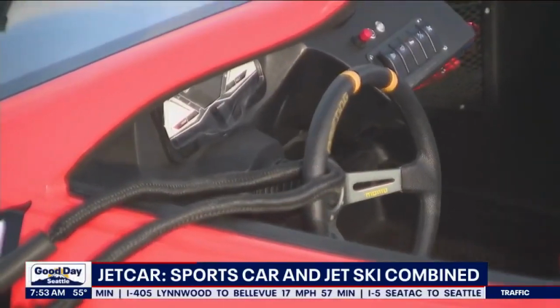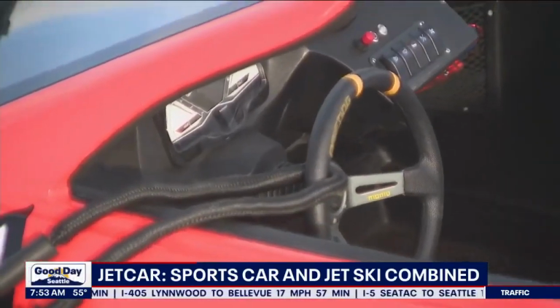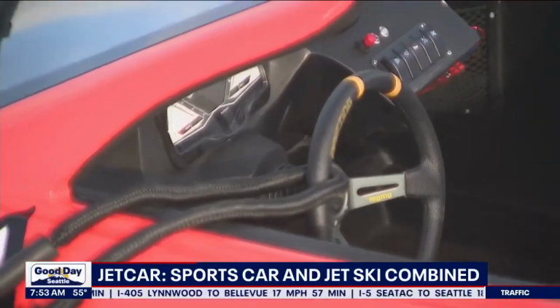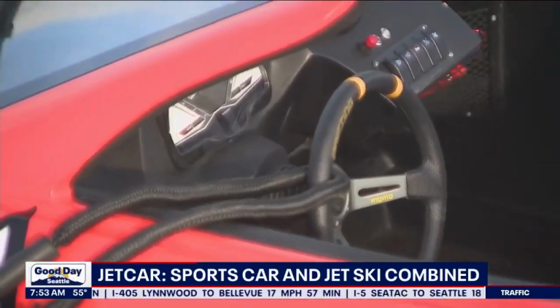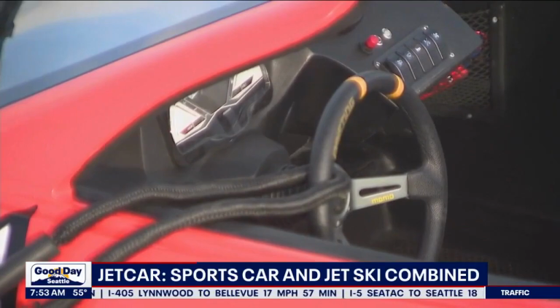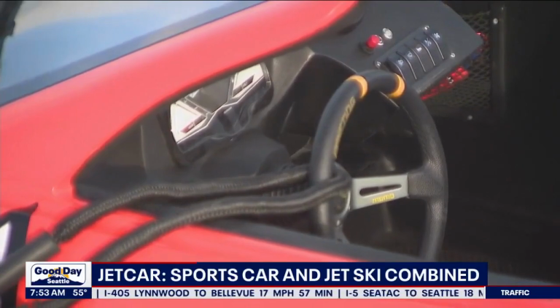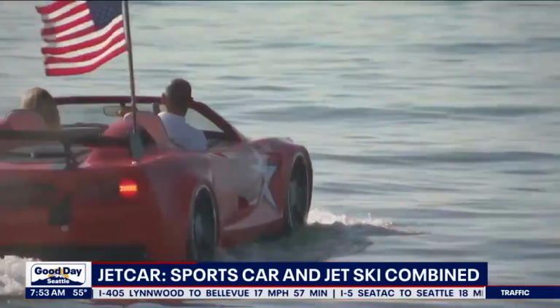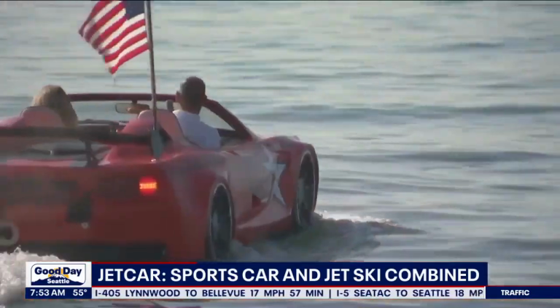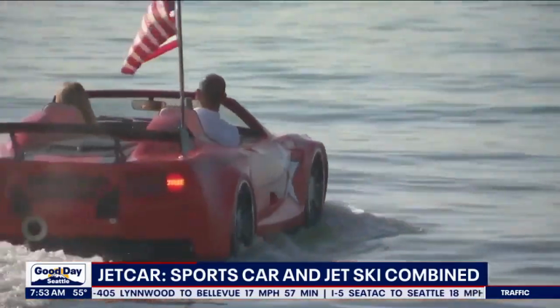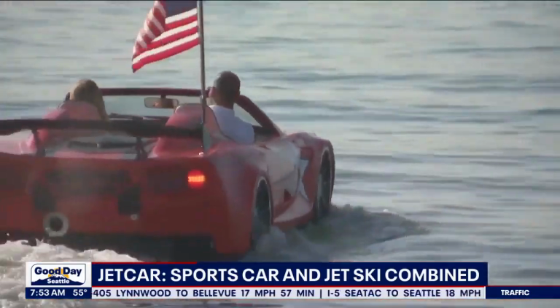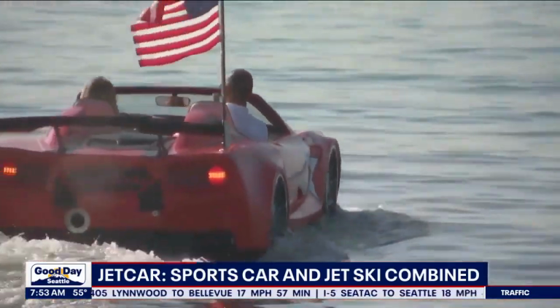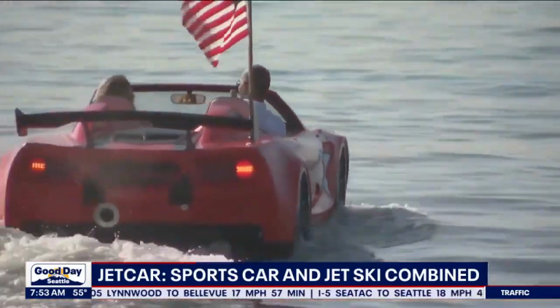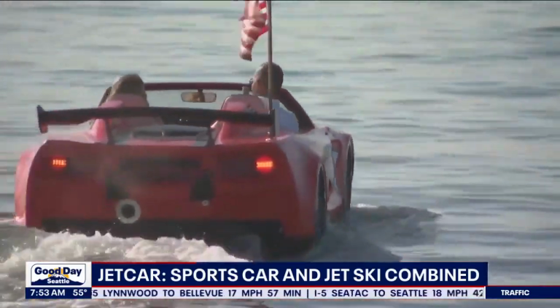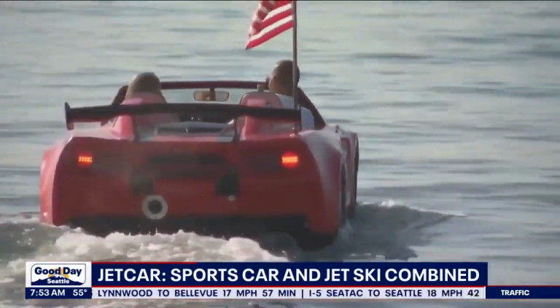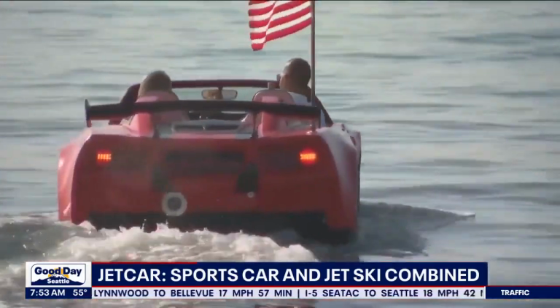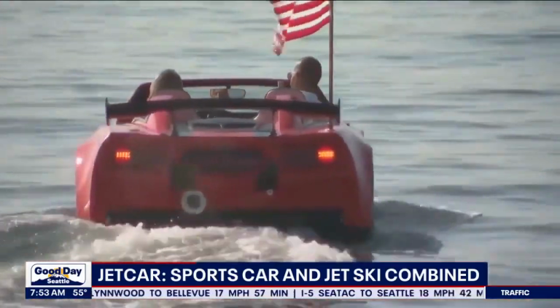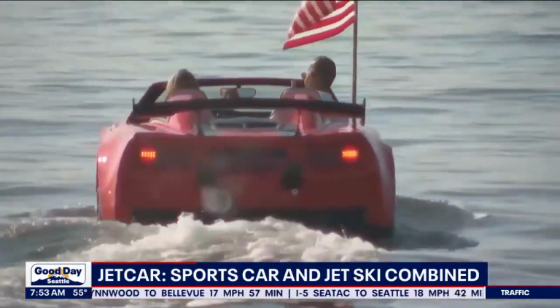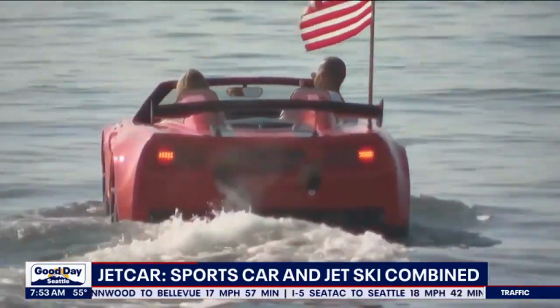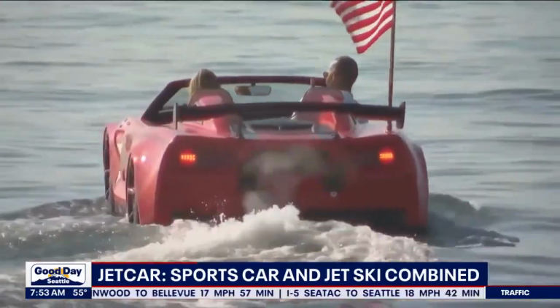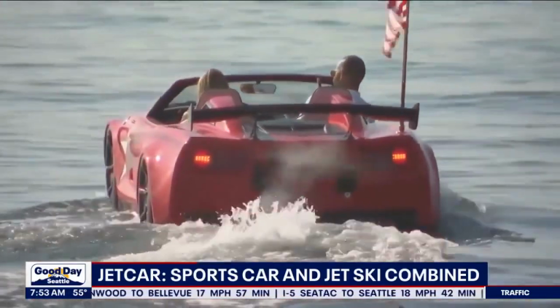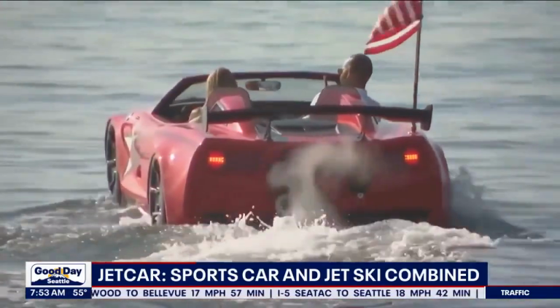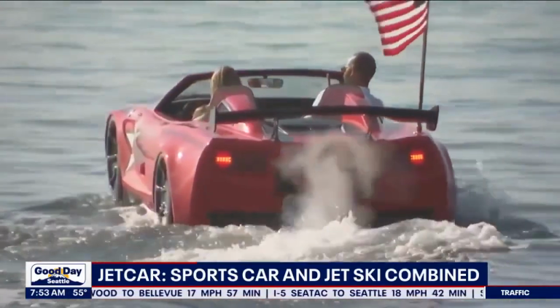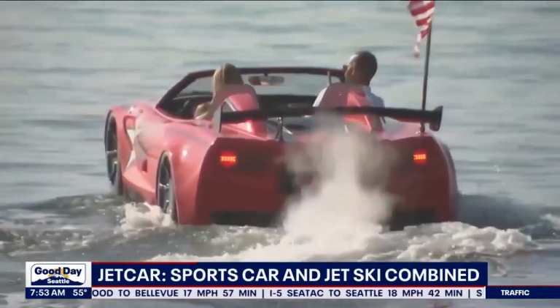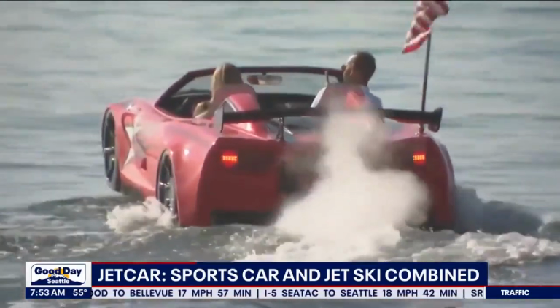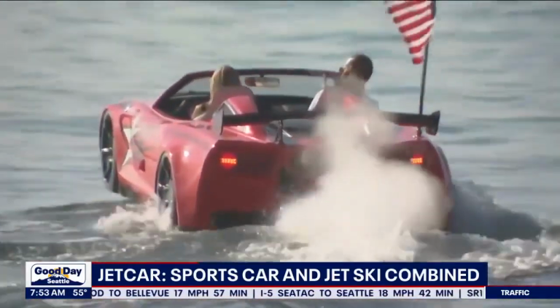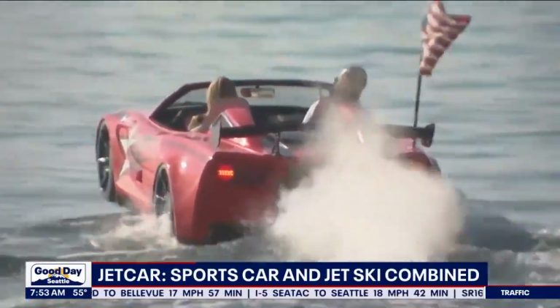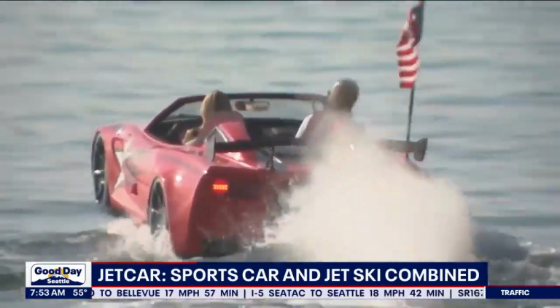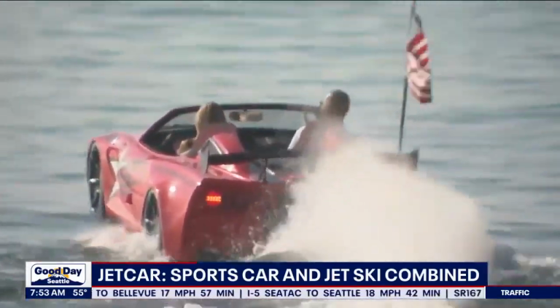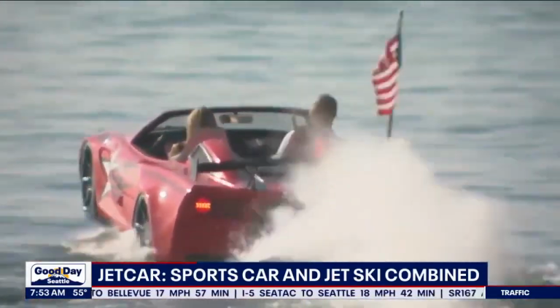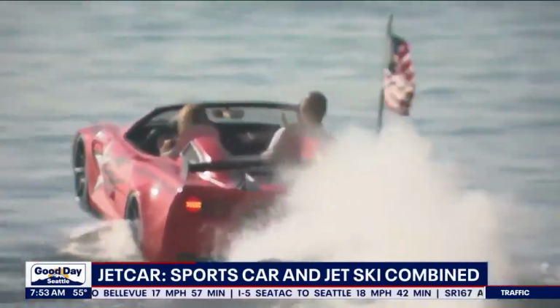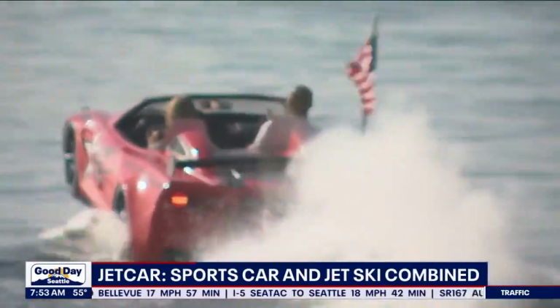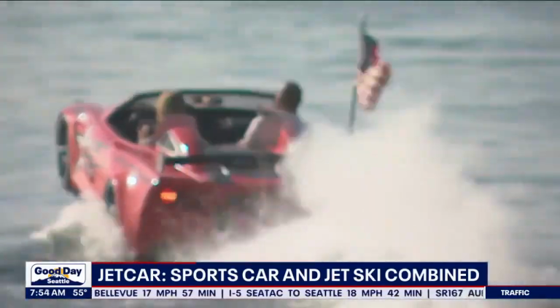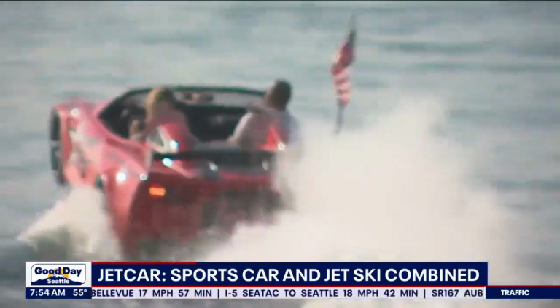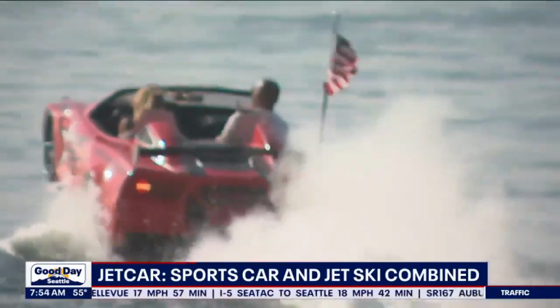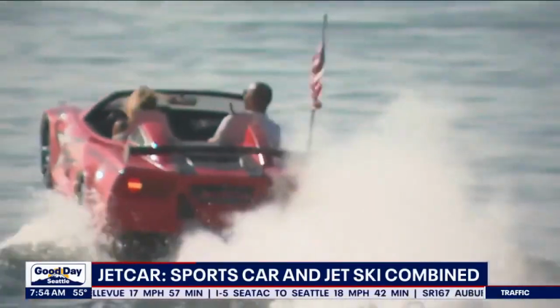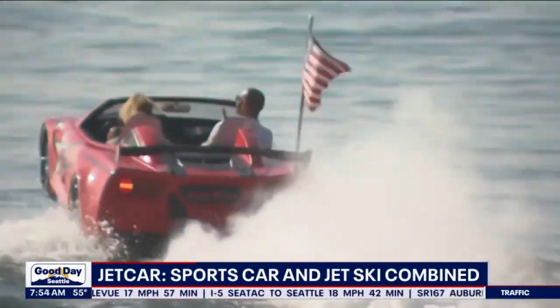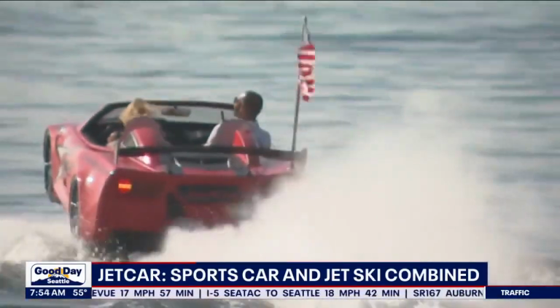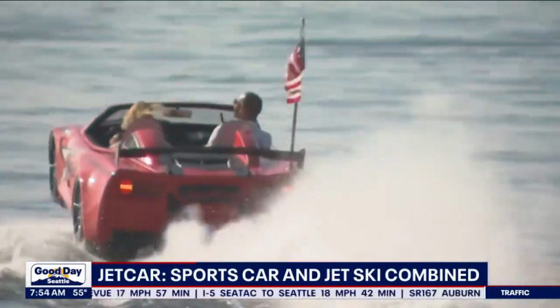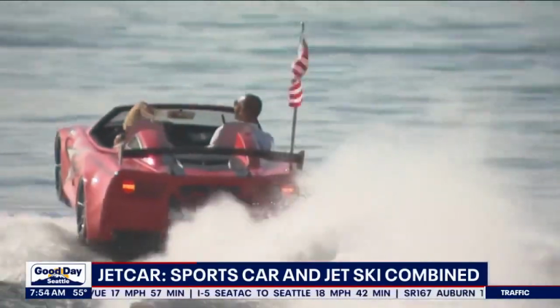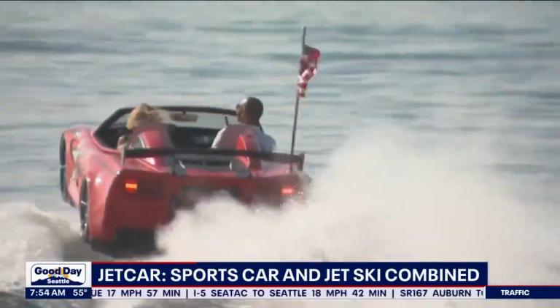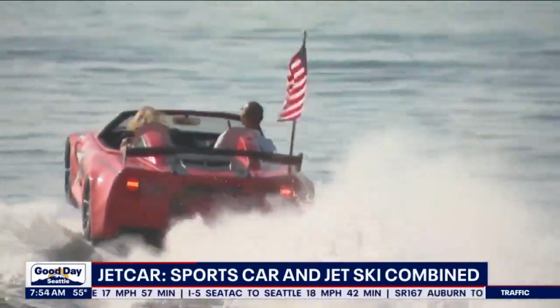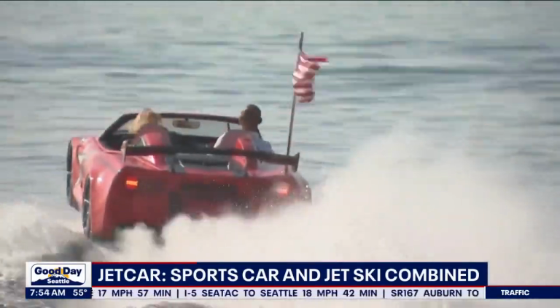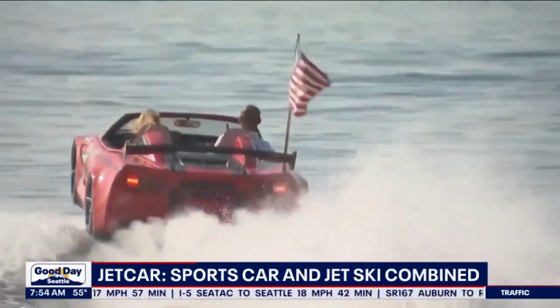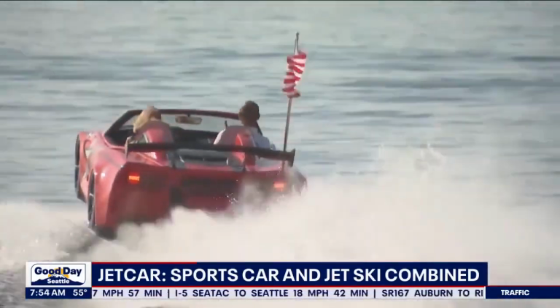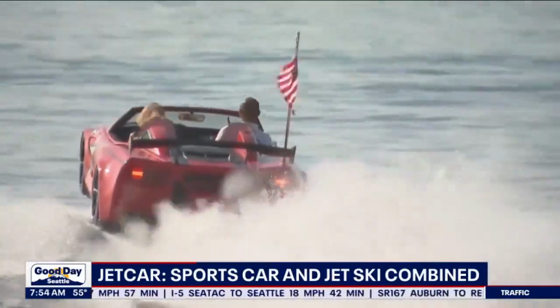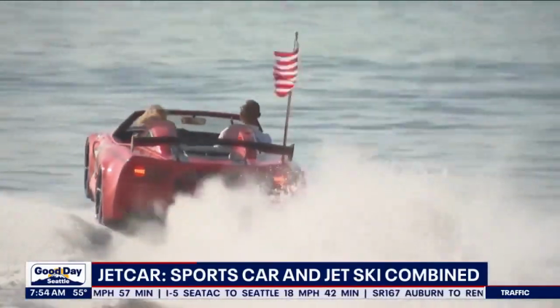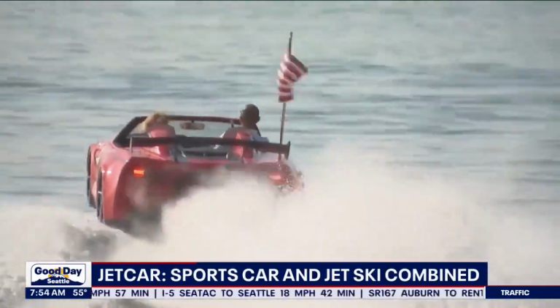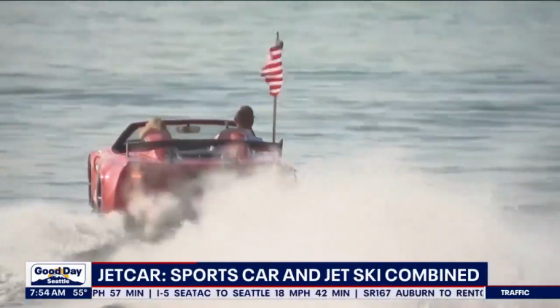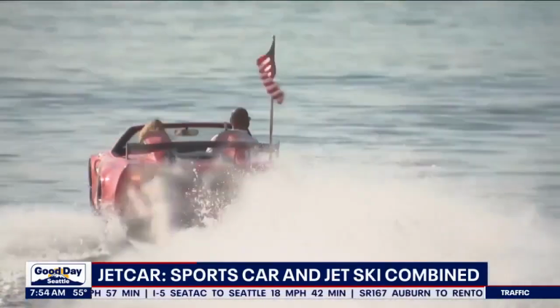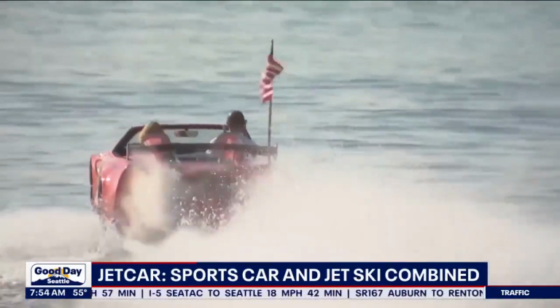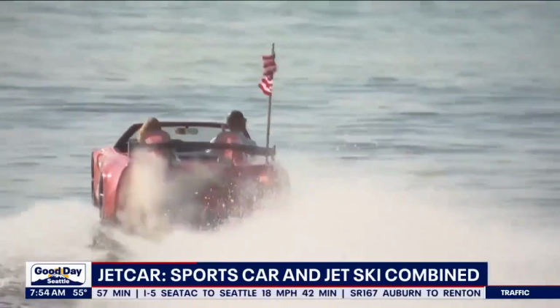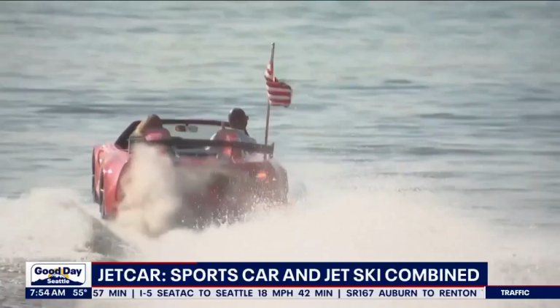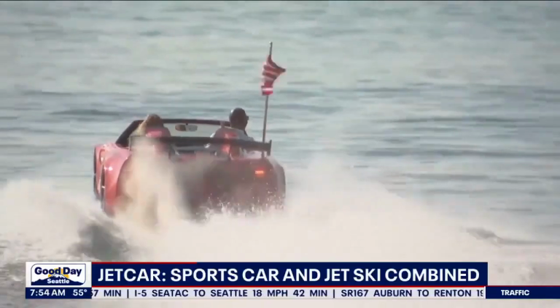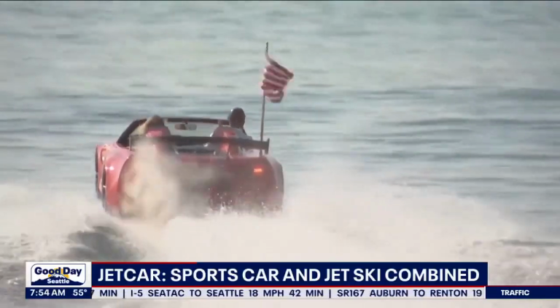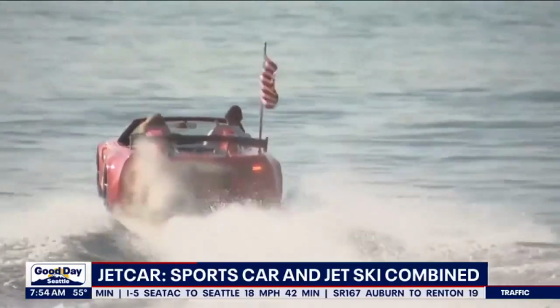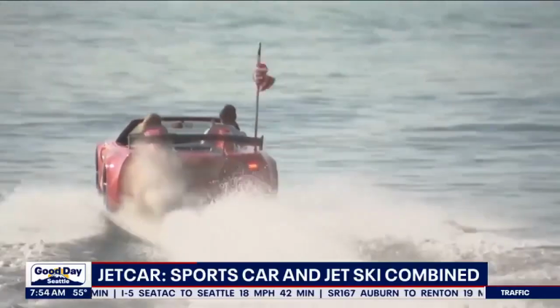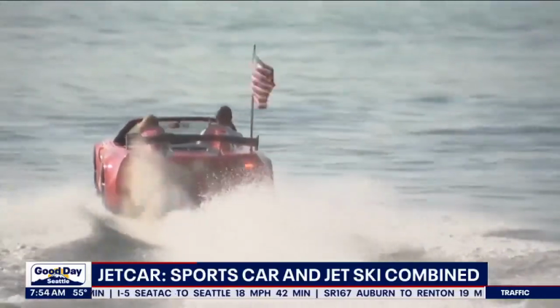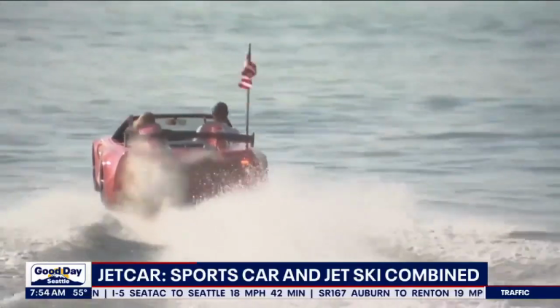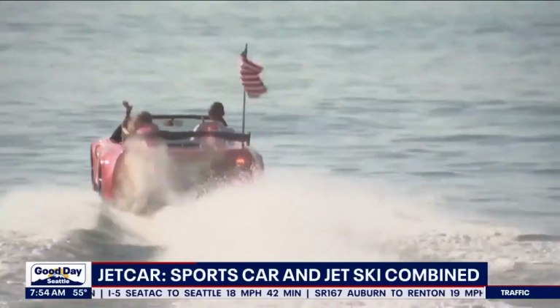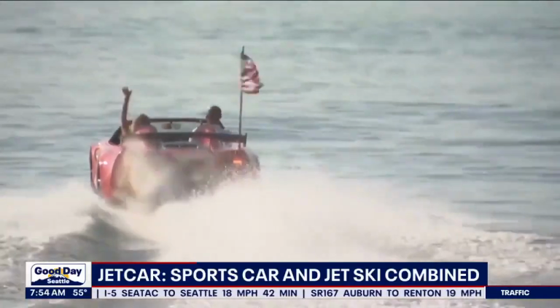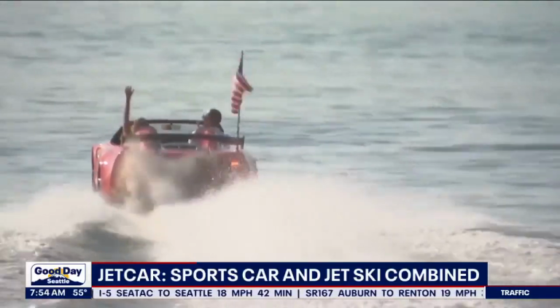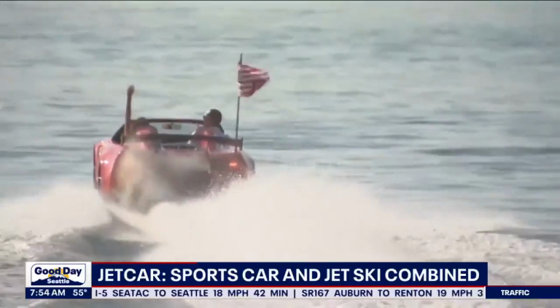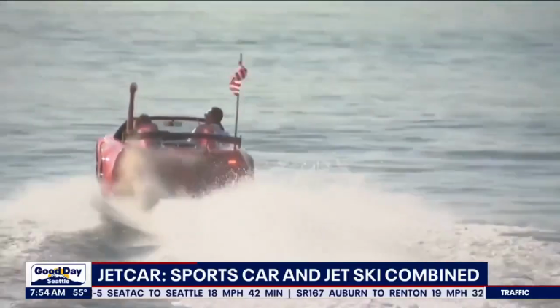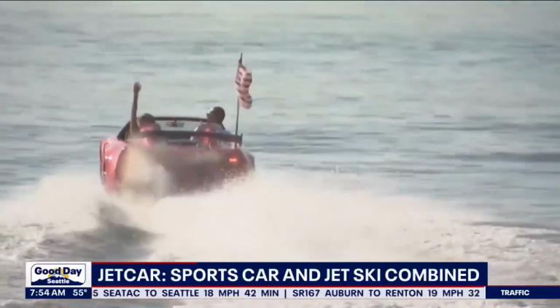The jet car is expected to be available for rent soon in San Diego. And if you want to buy one, they'll set you back about $52,000.